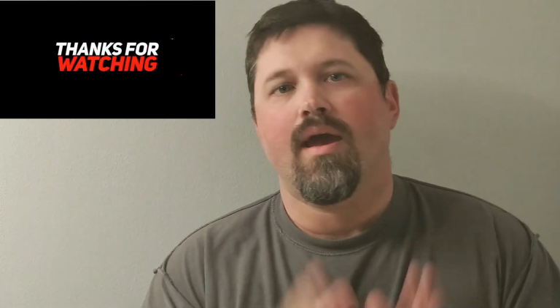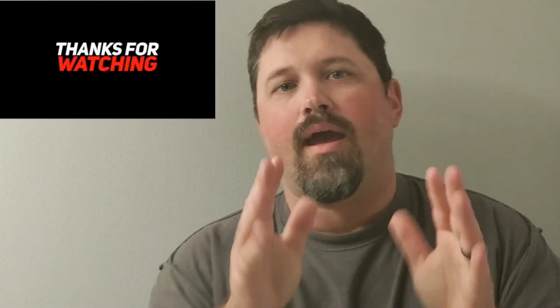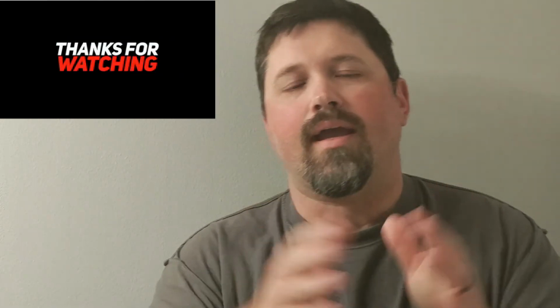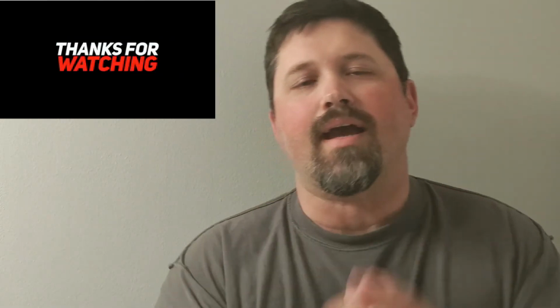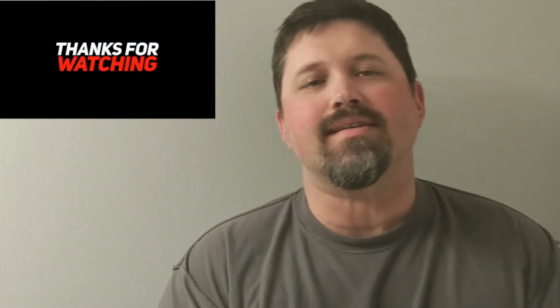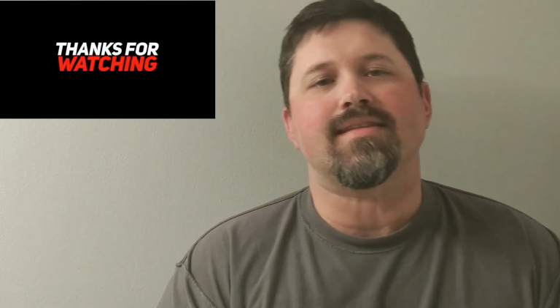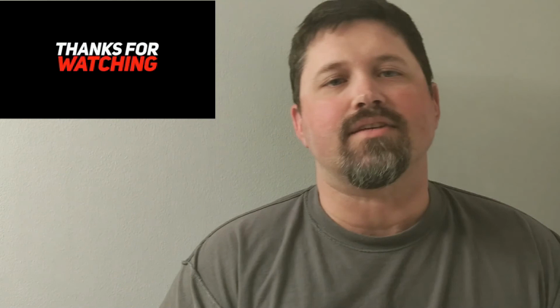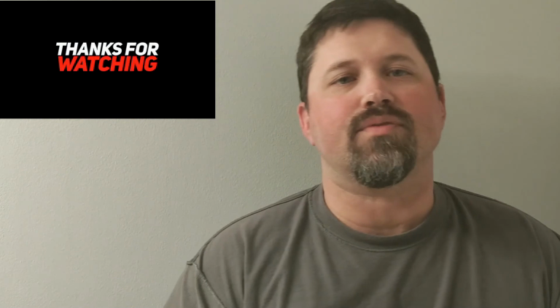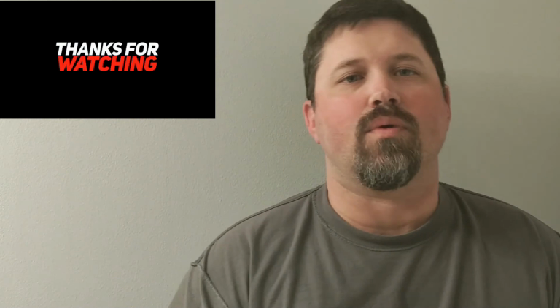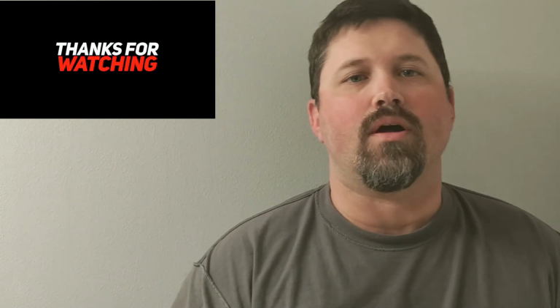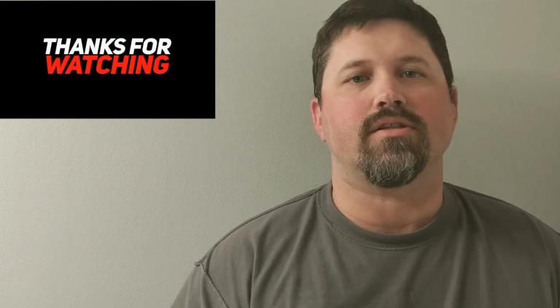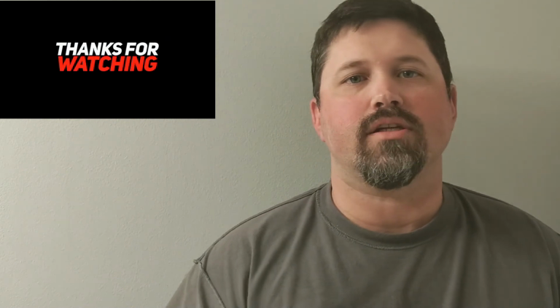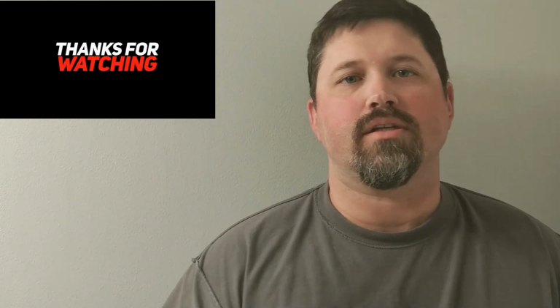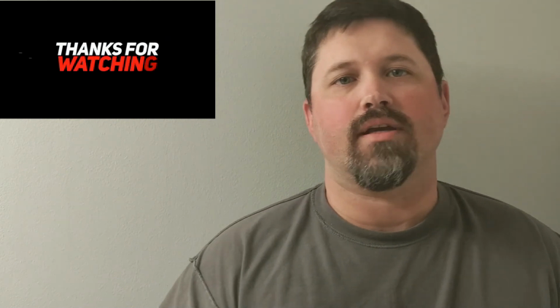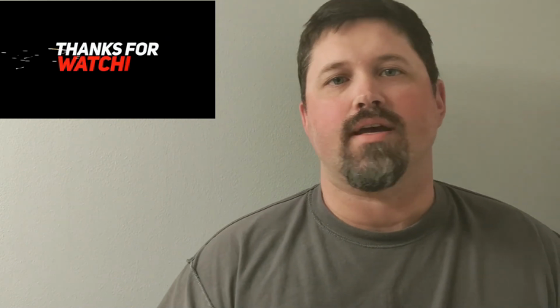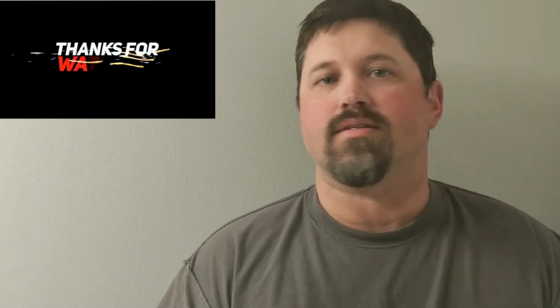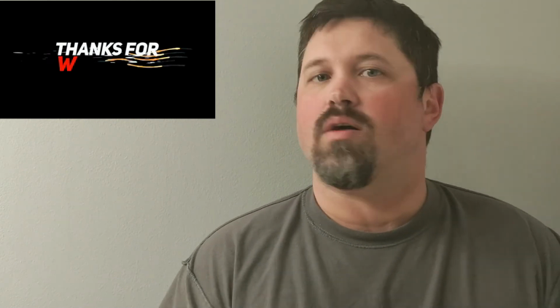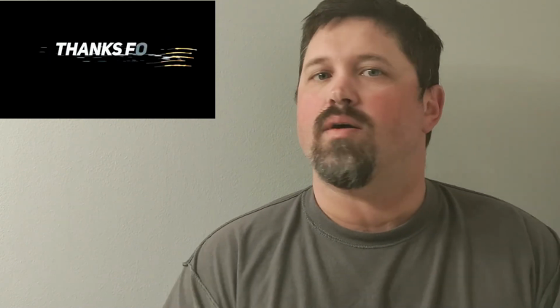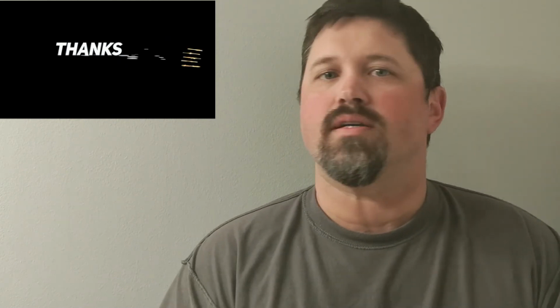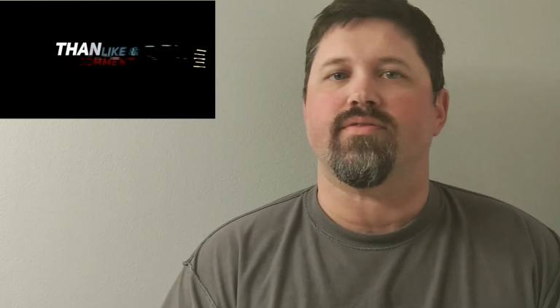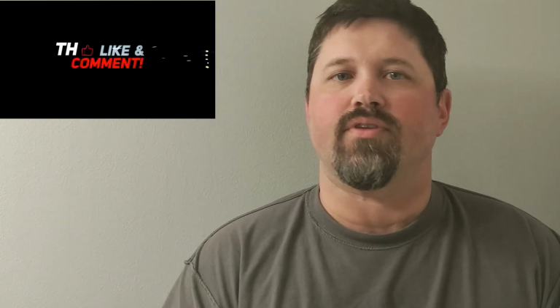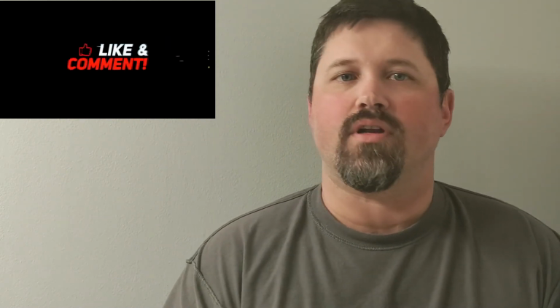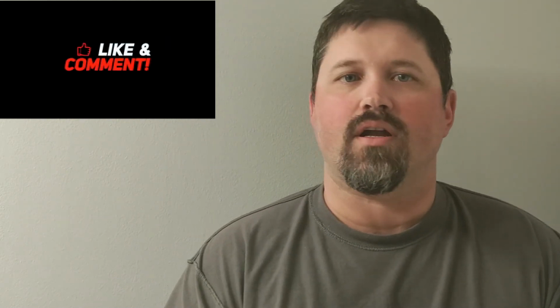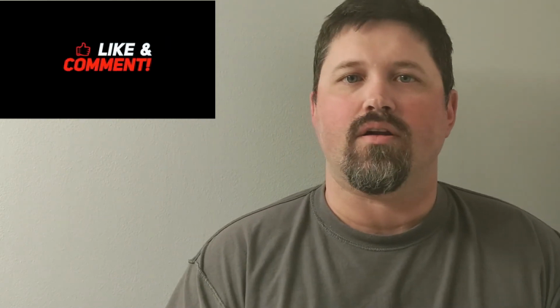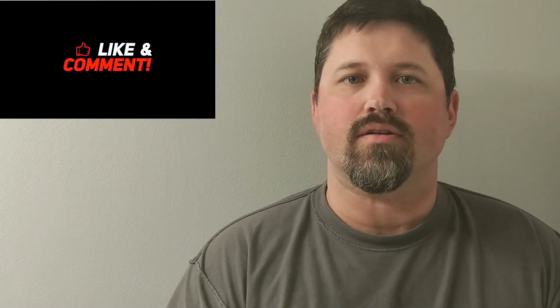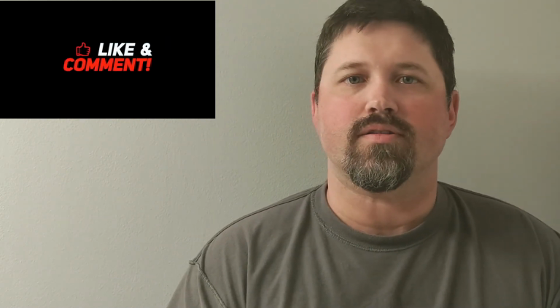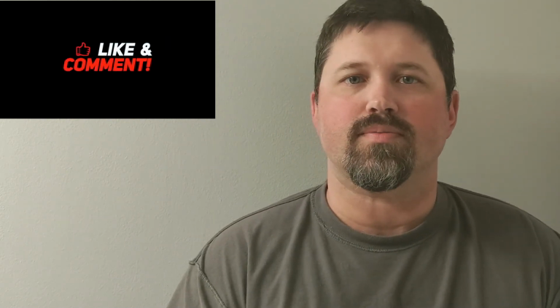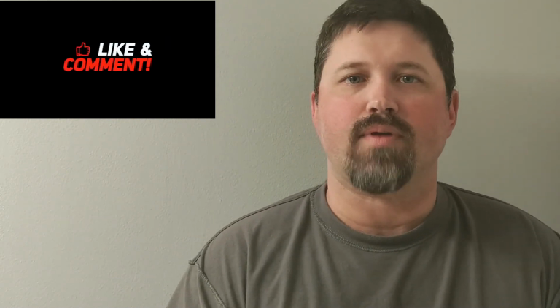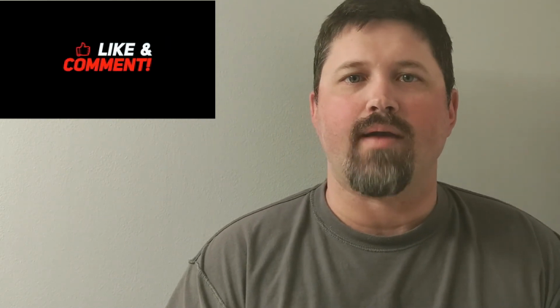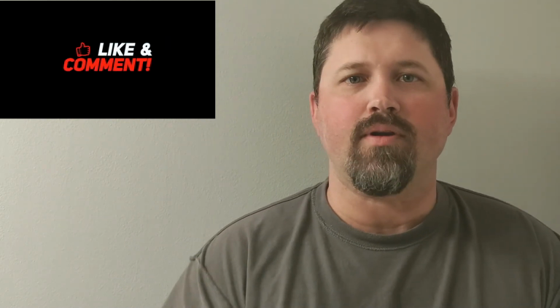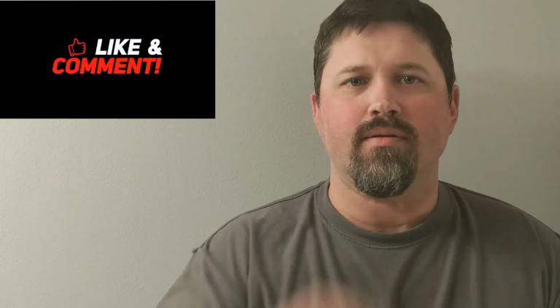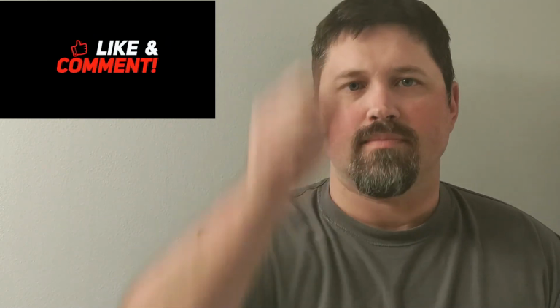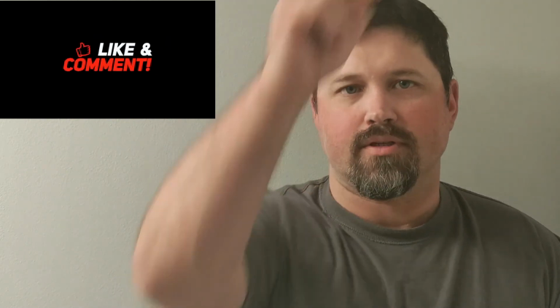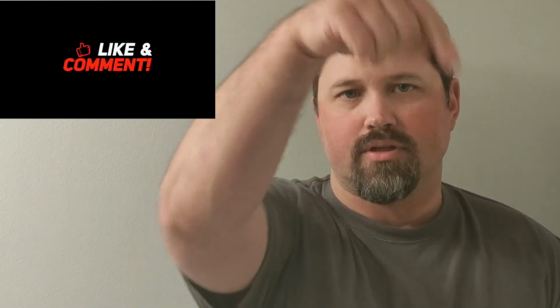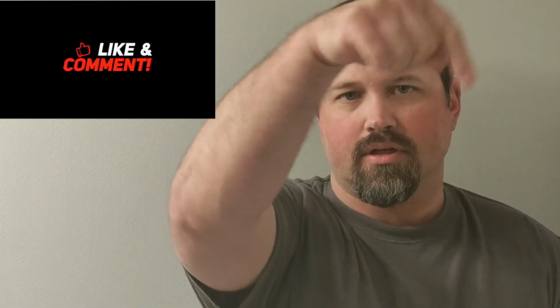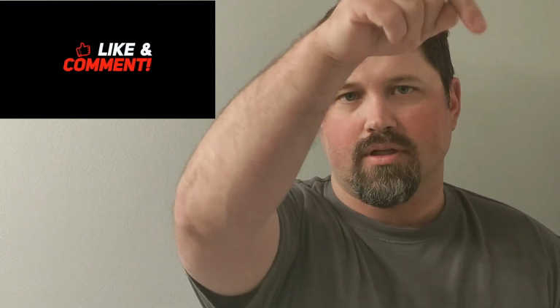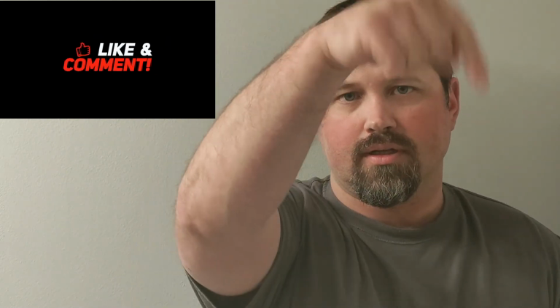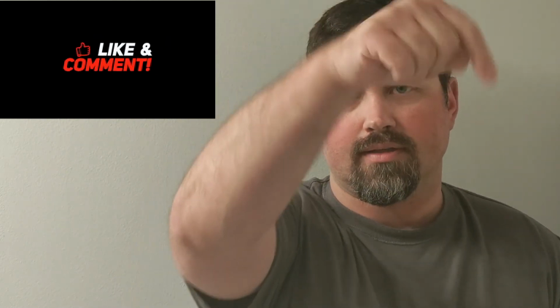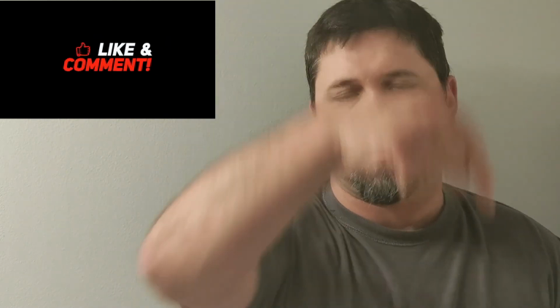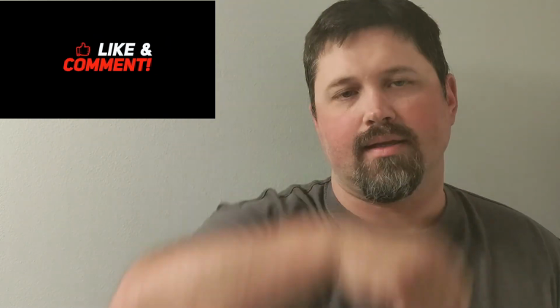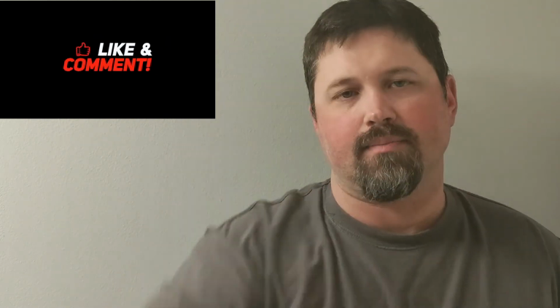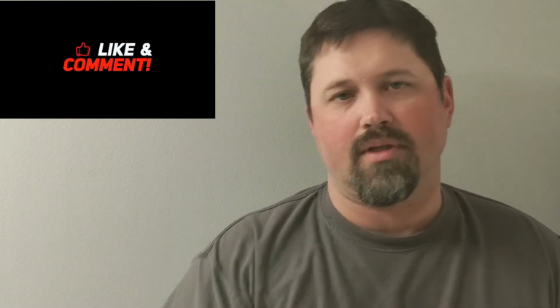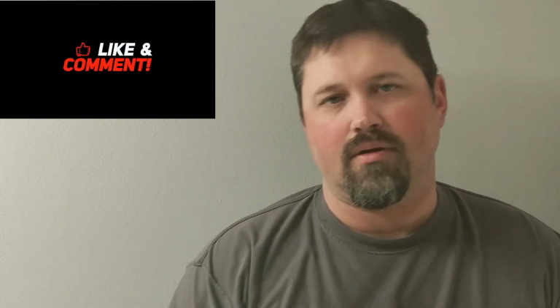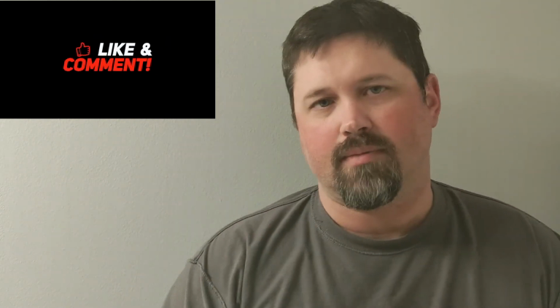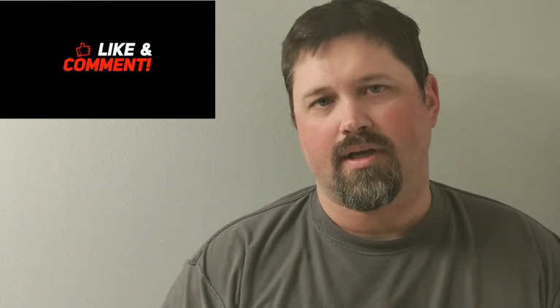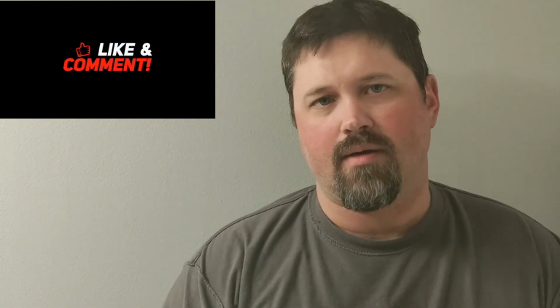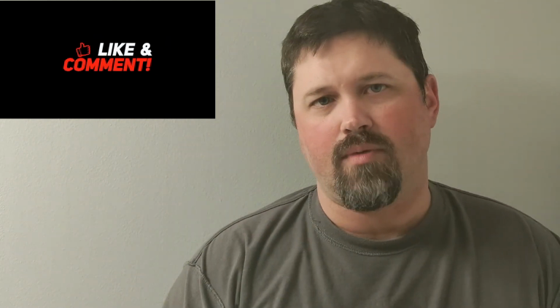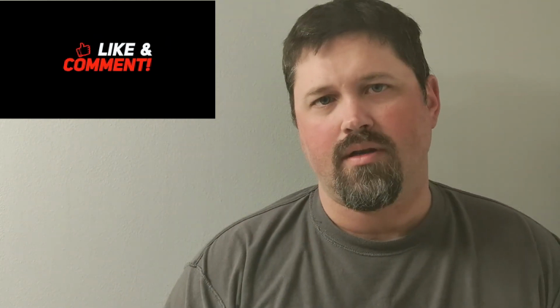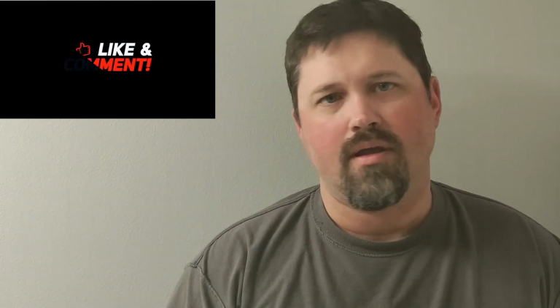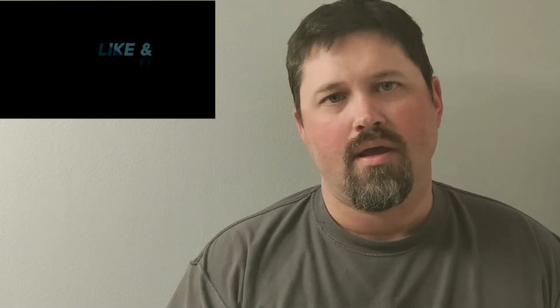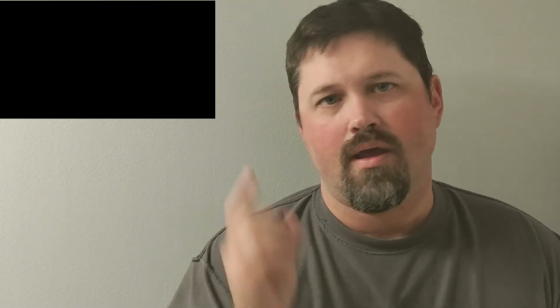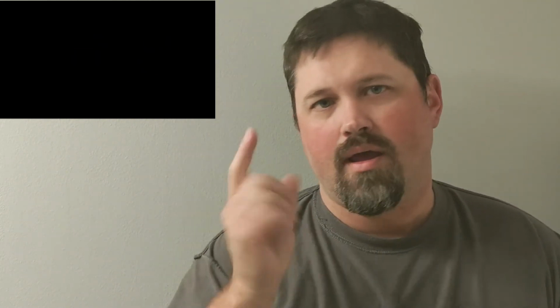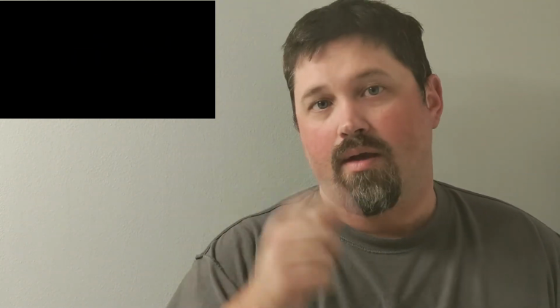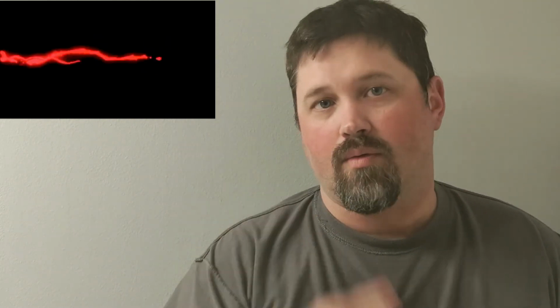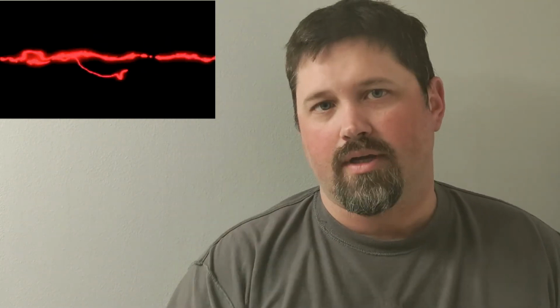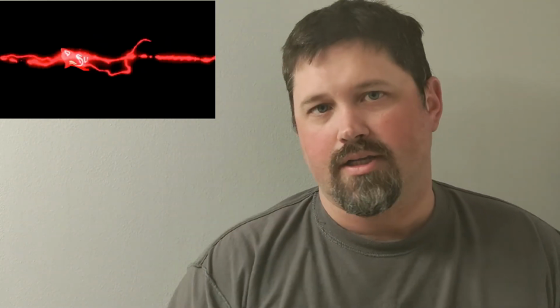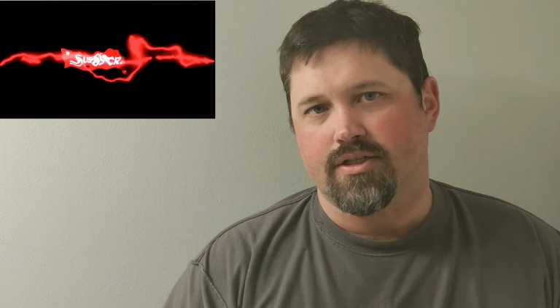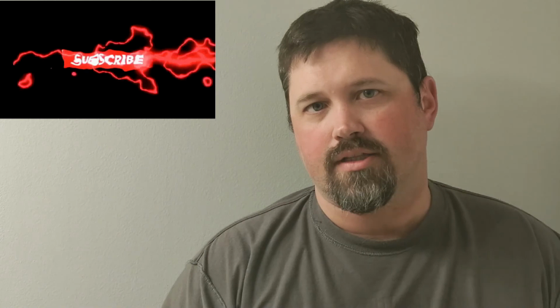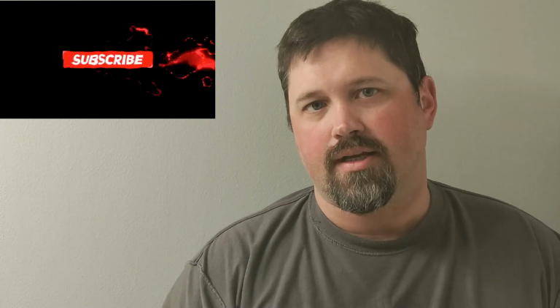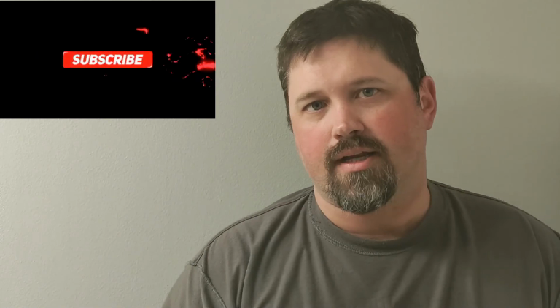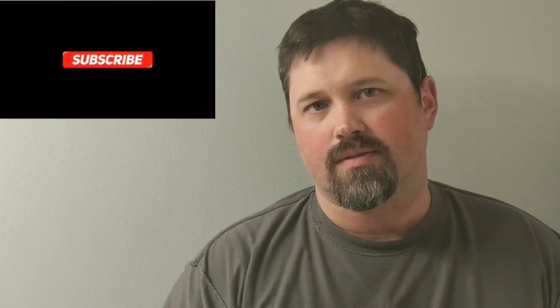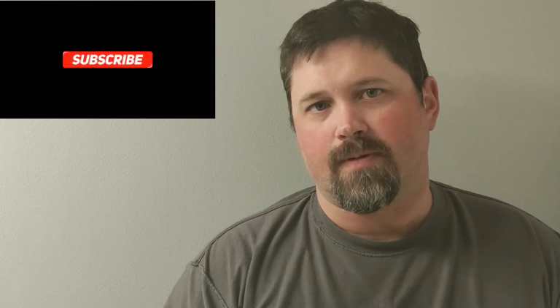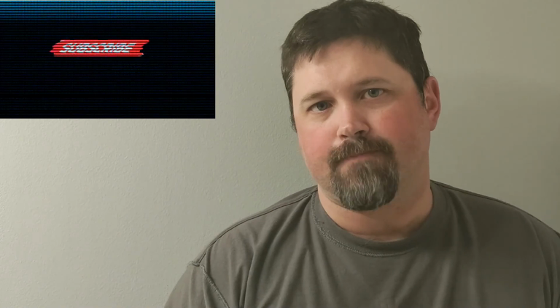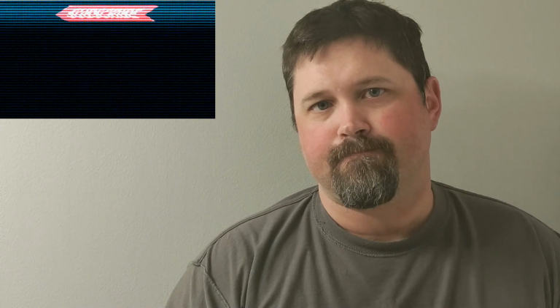Hey guys, thanks for watching. As always, if you're not already a subscriber, click the link below in the comments and we'll get you on the next one. We'll see you next time.